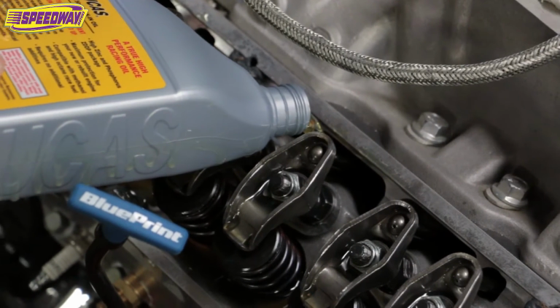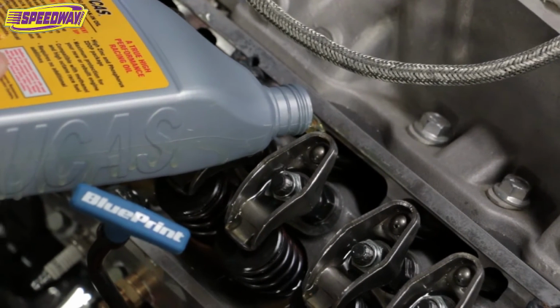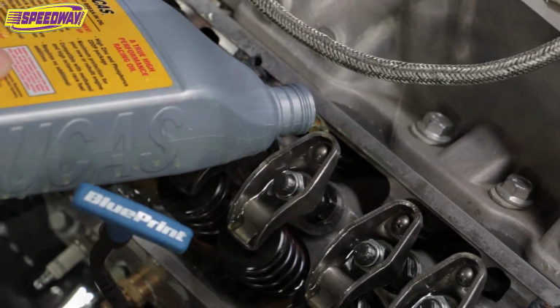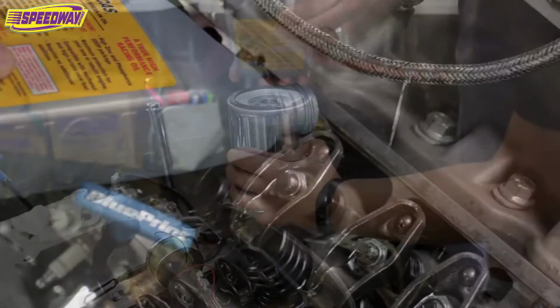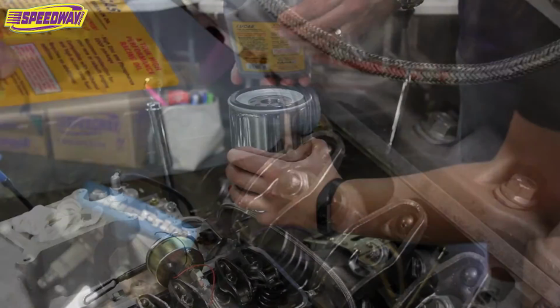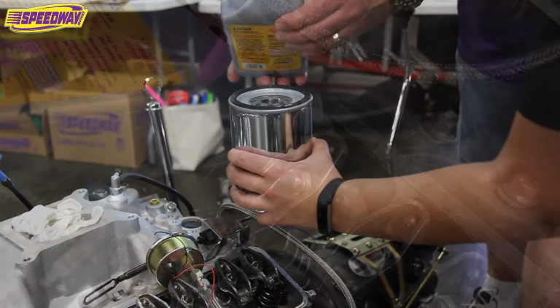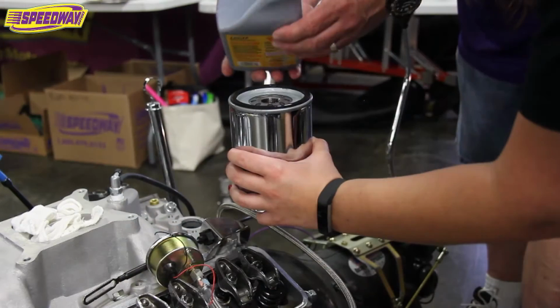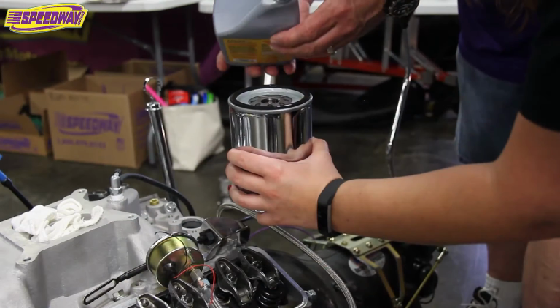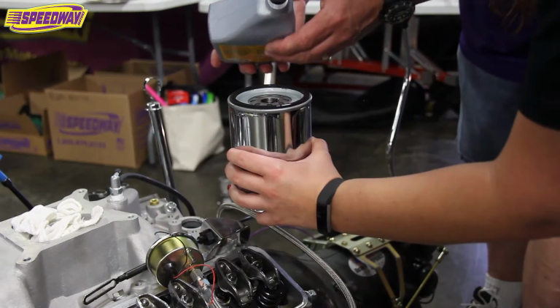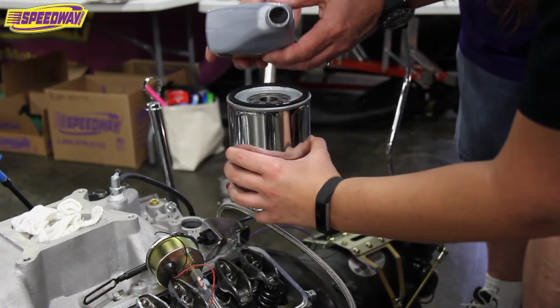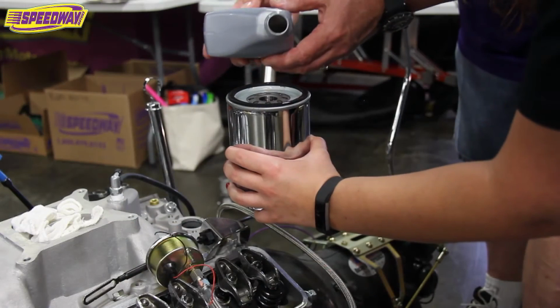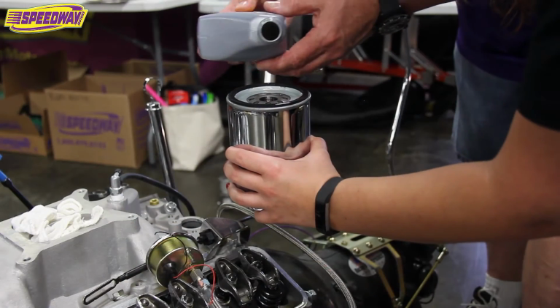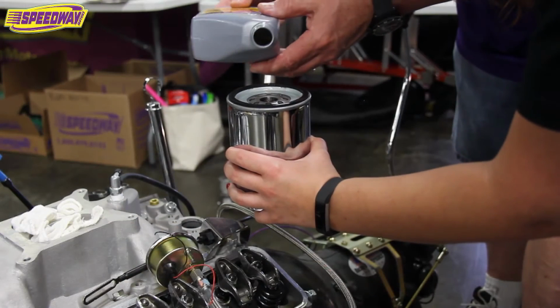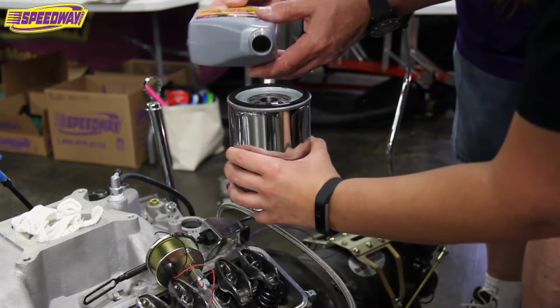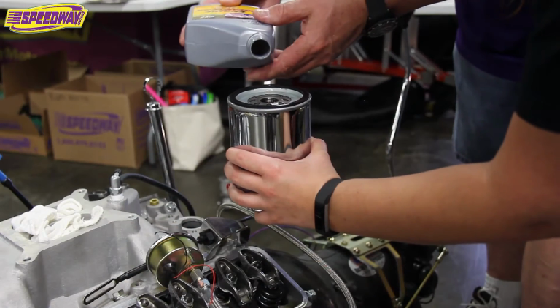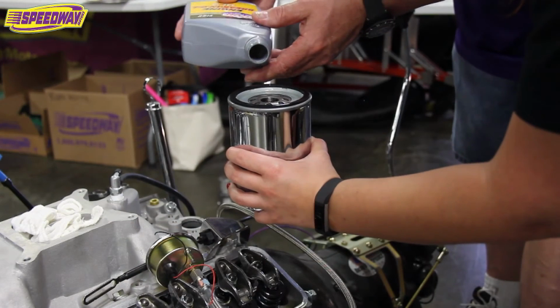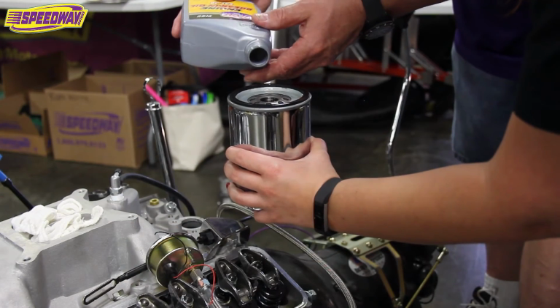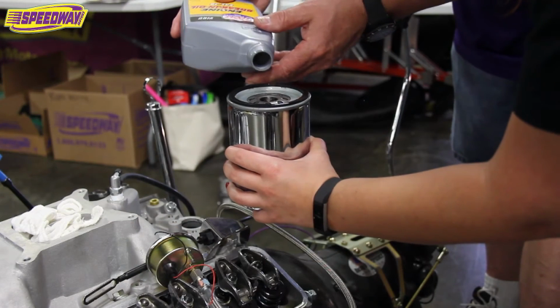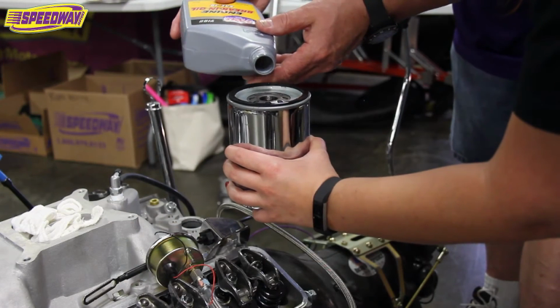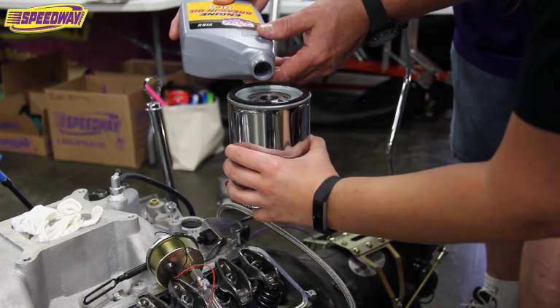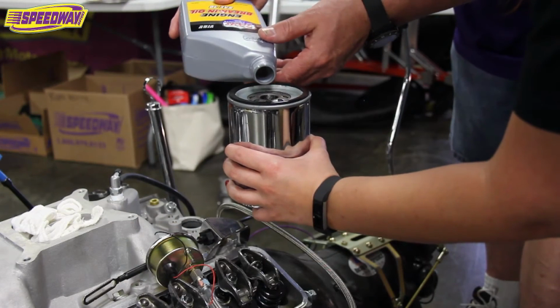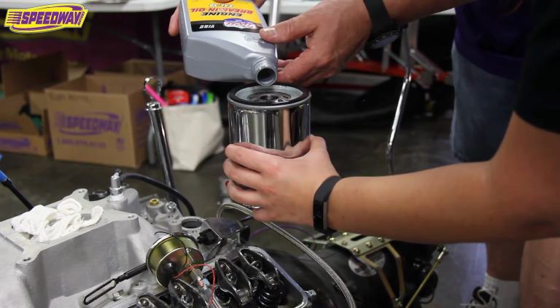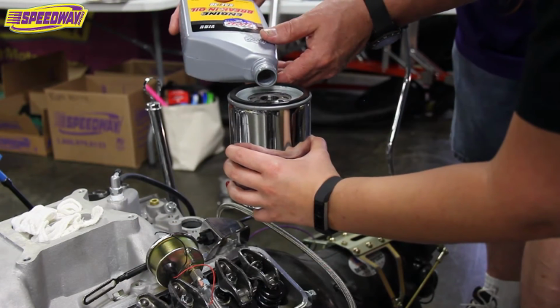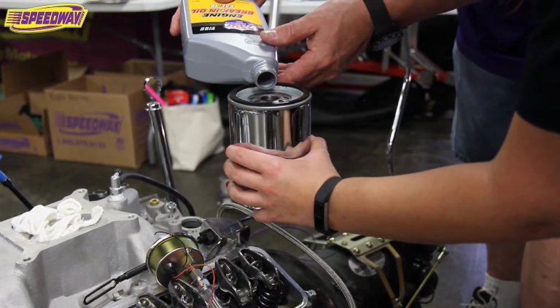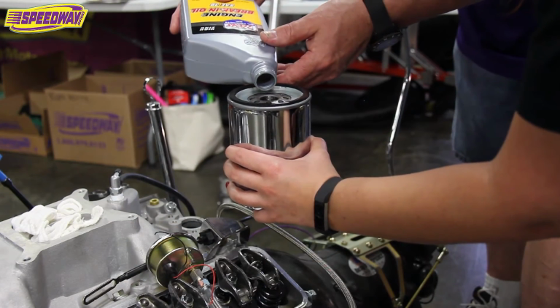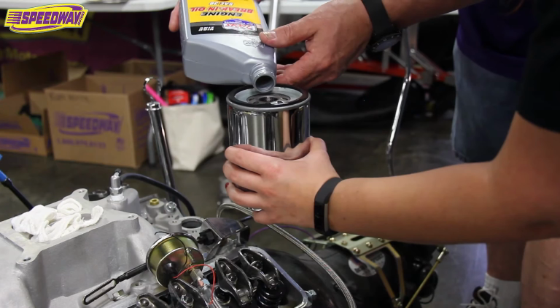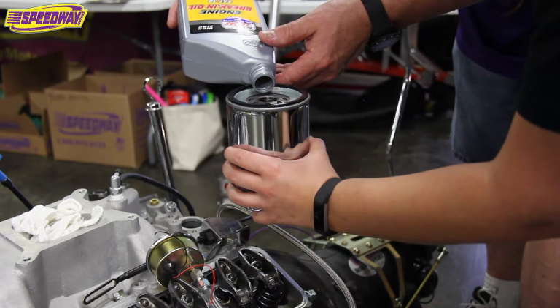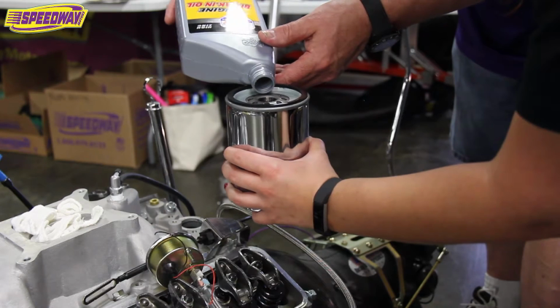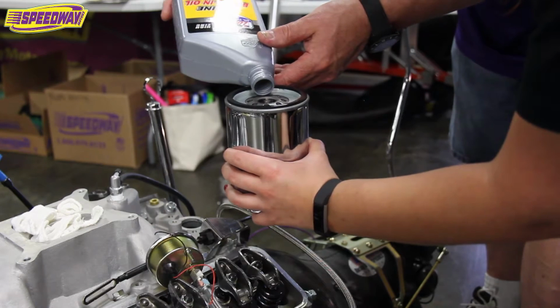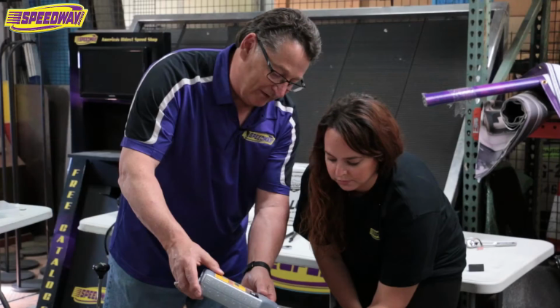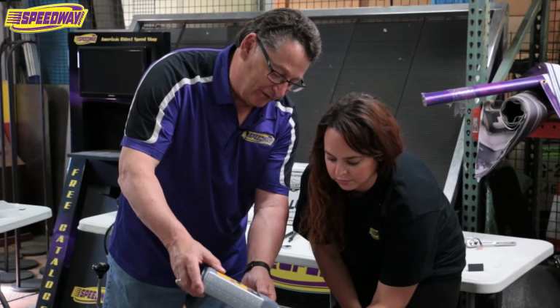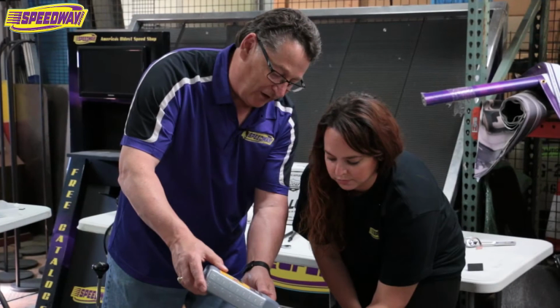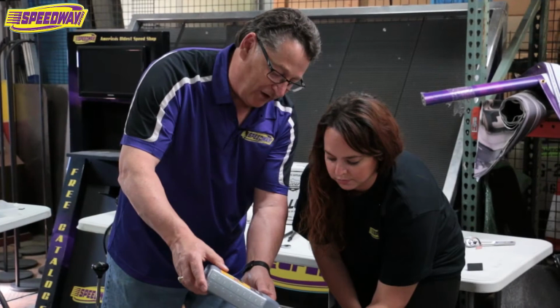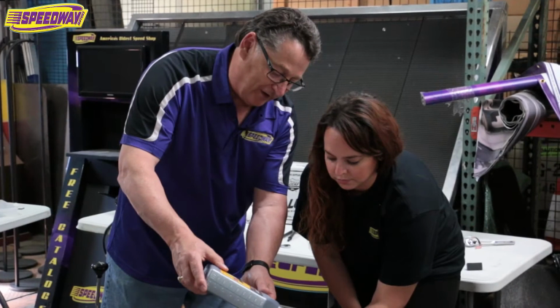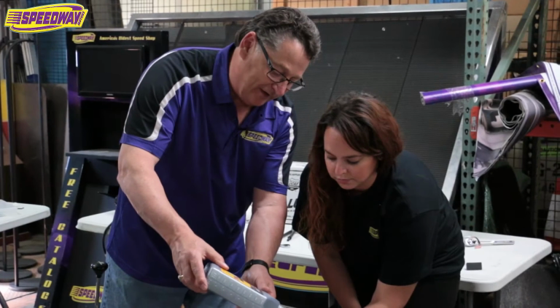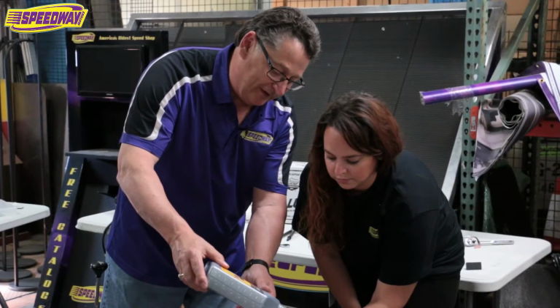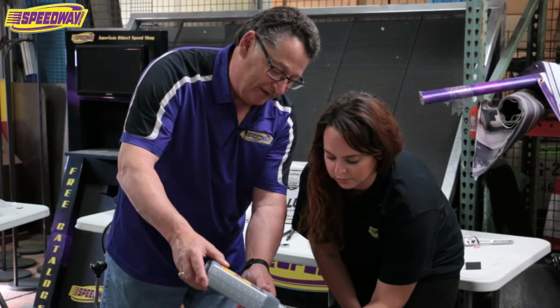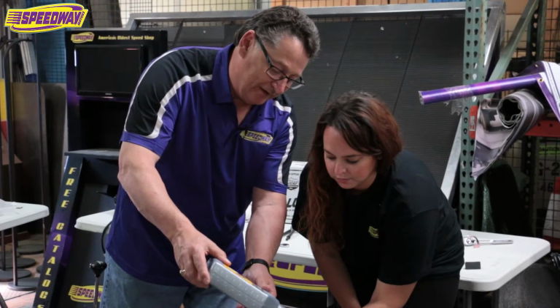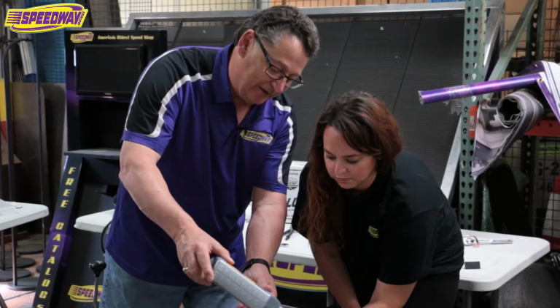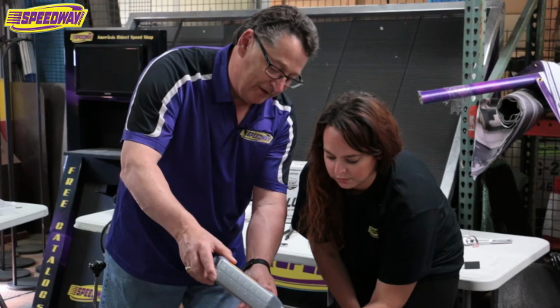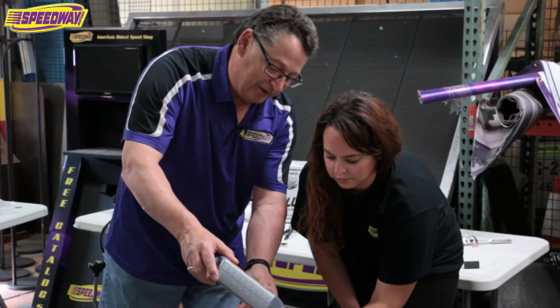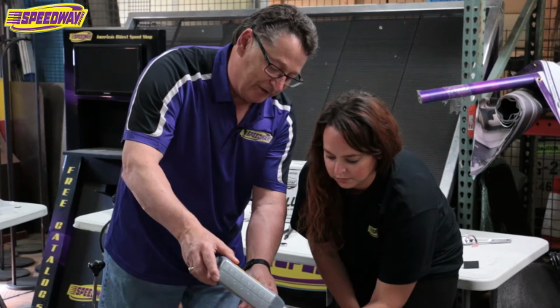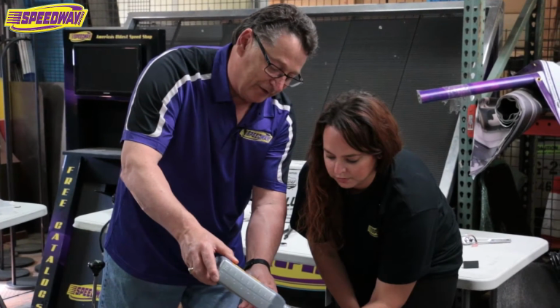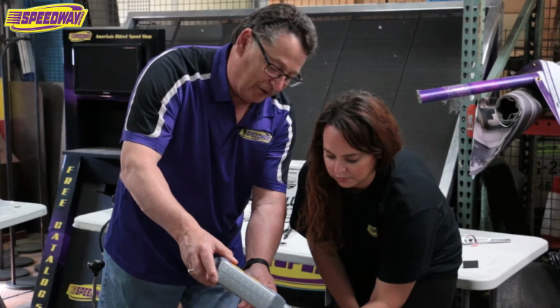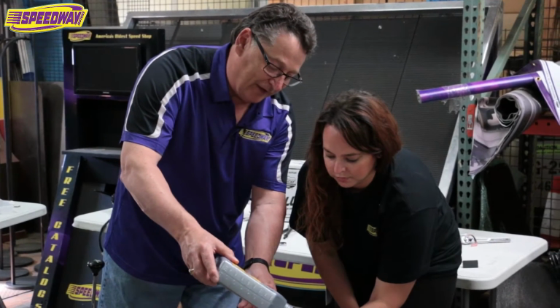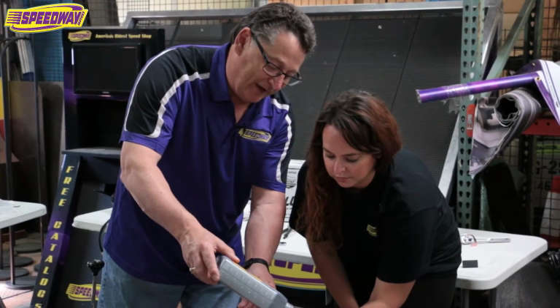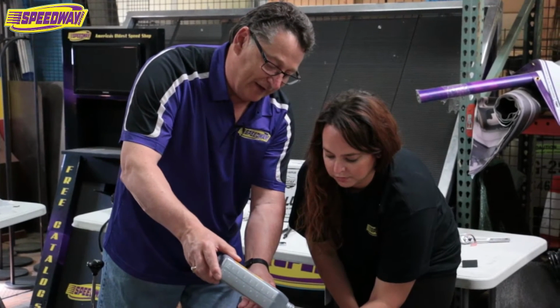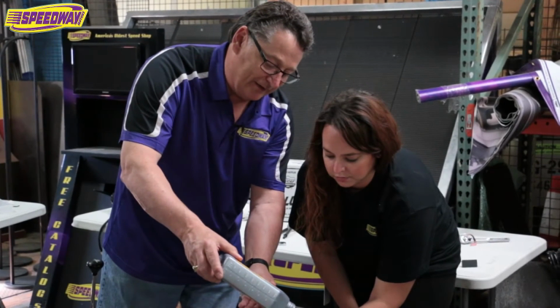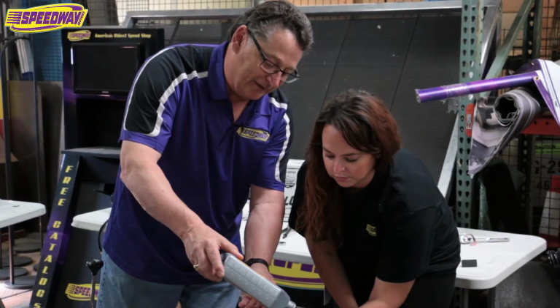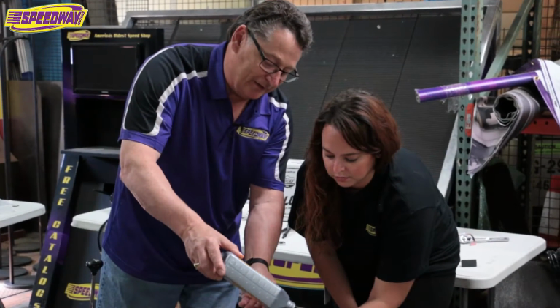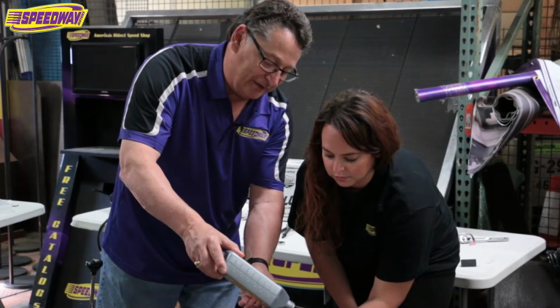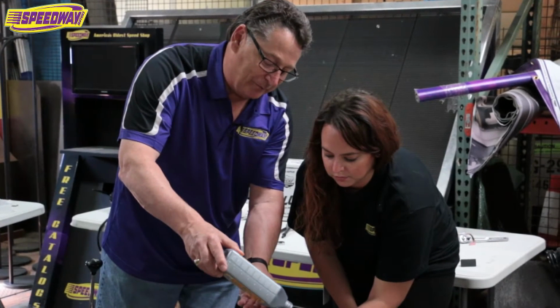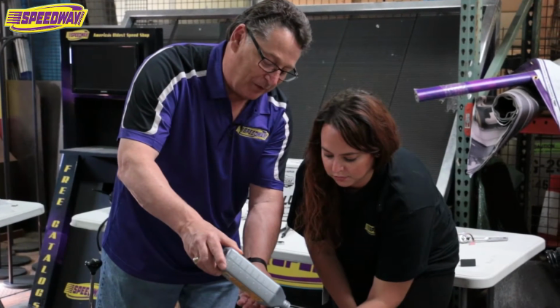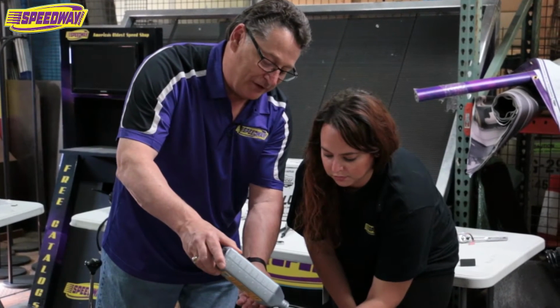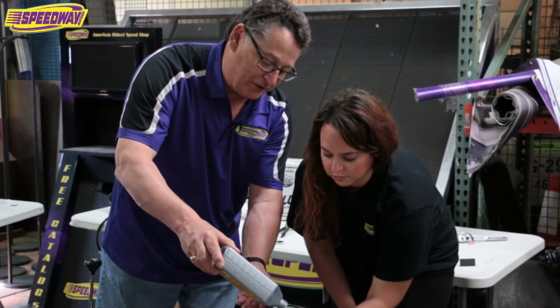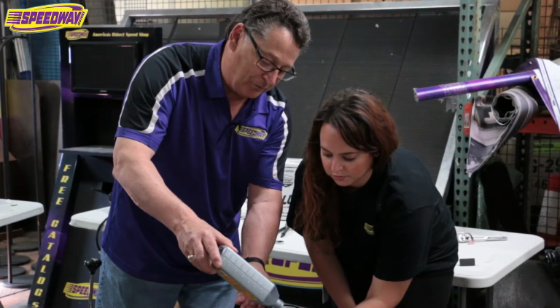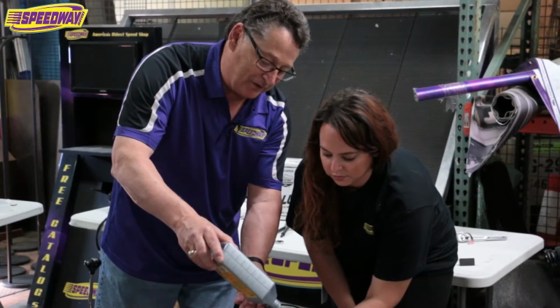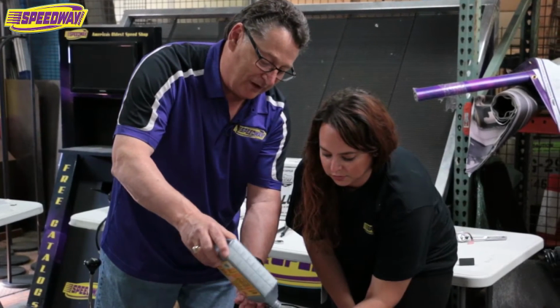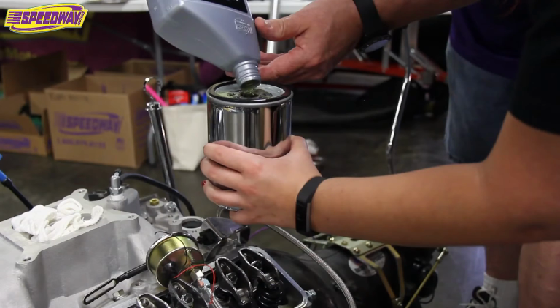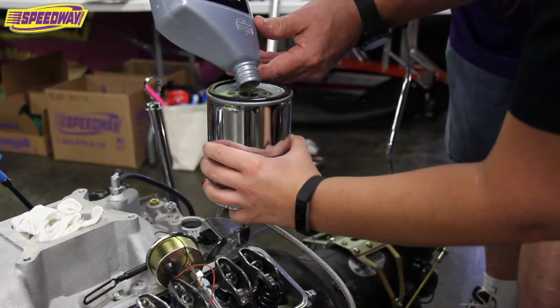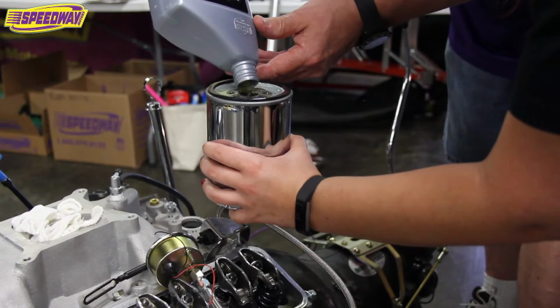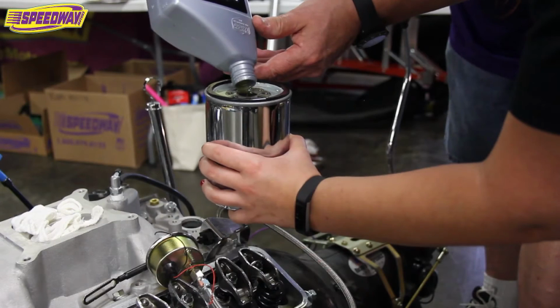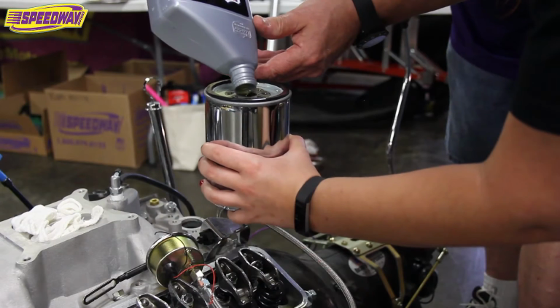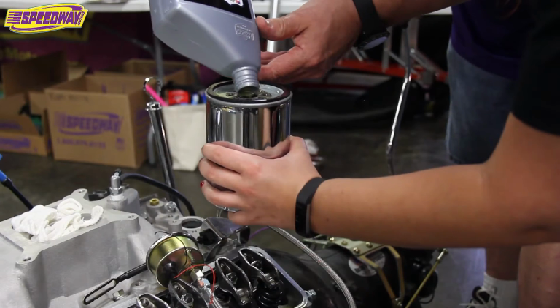We're pre-filling the oil filter before we install it so that the pressure will come up quicker.